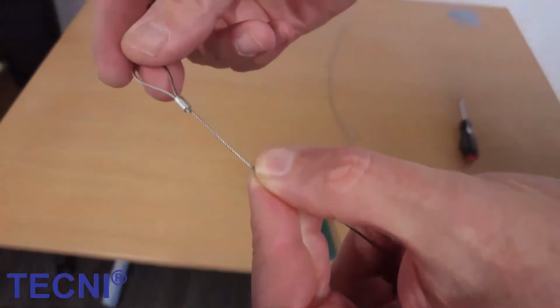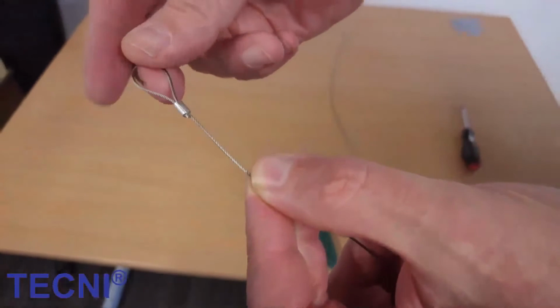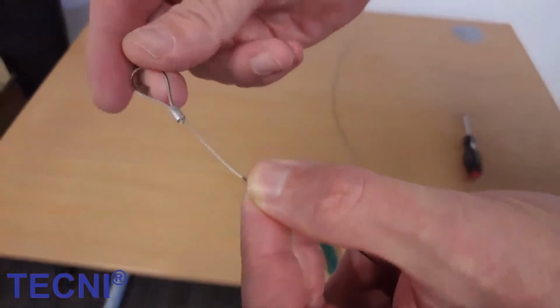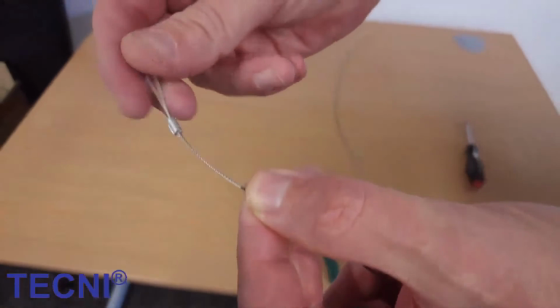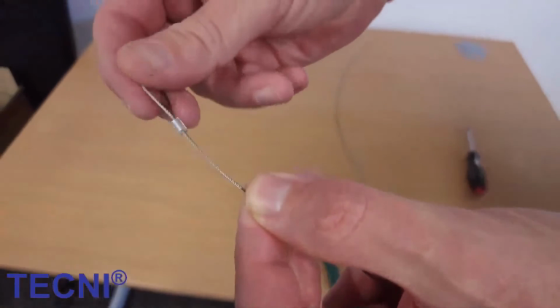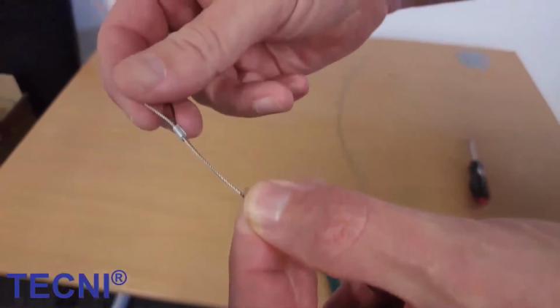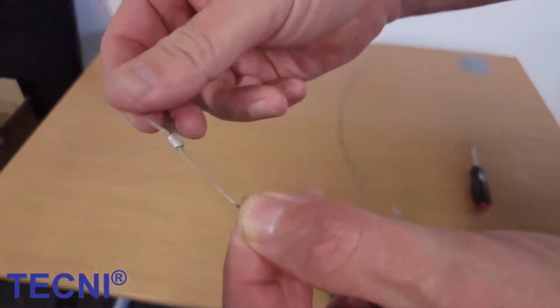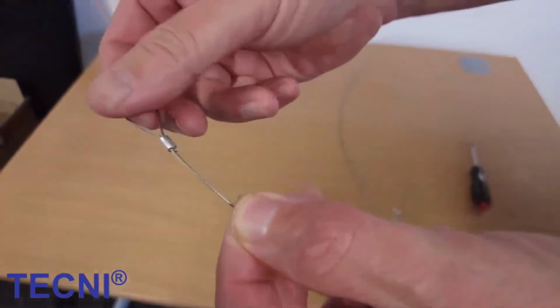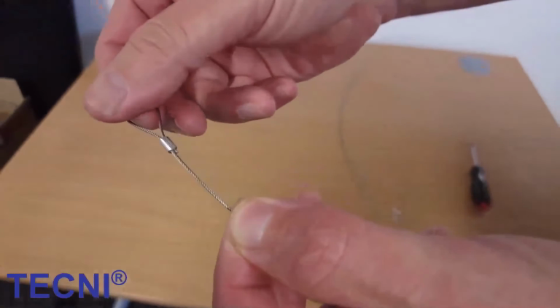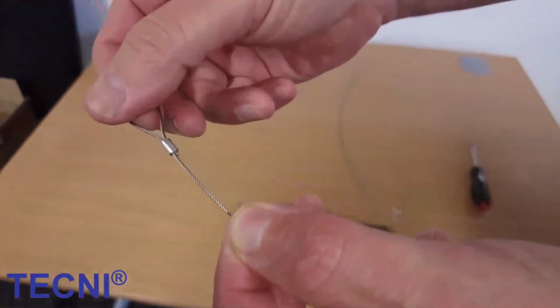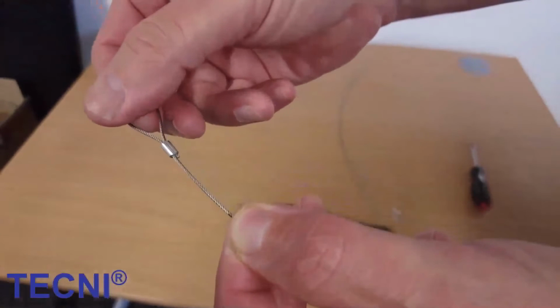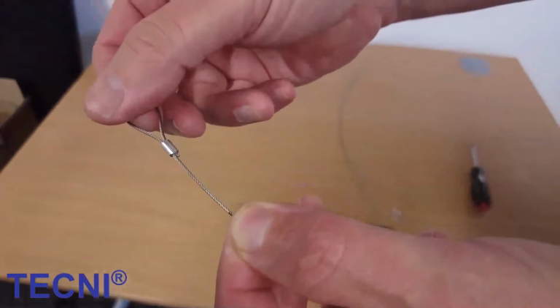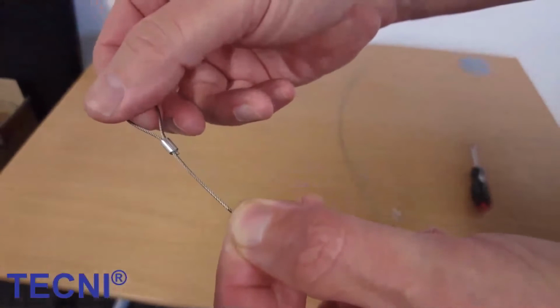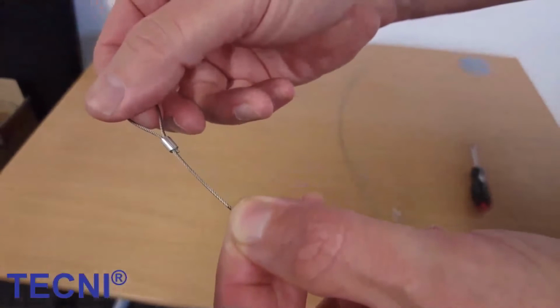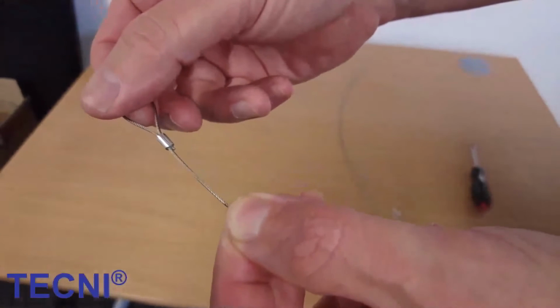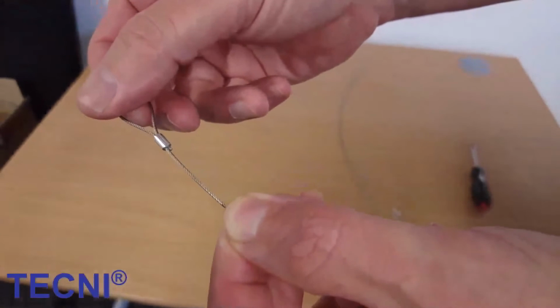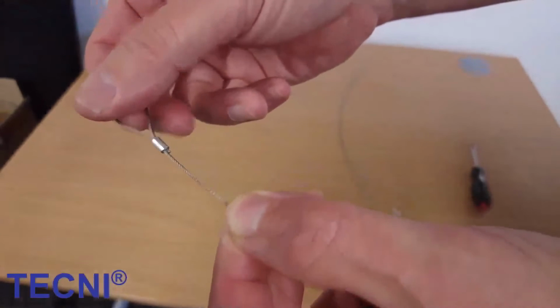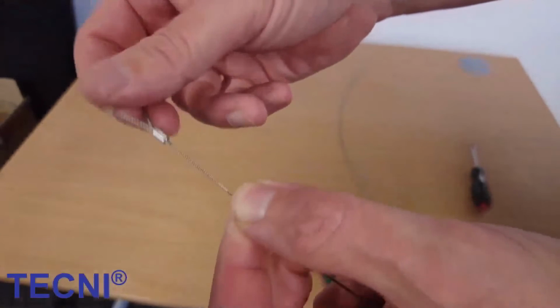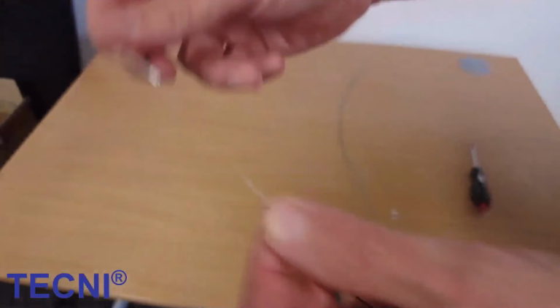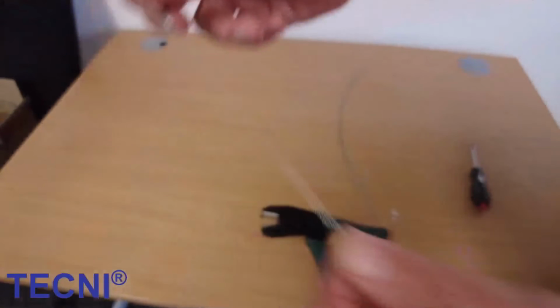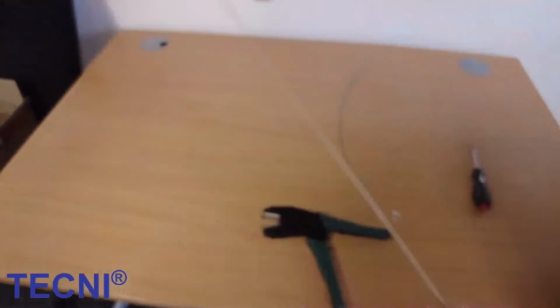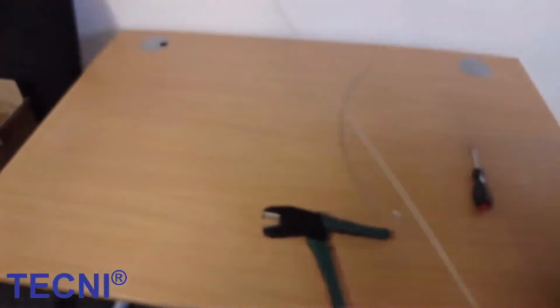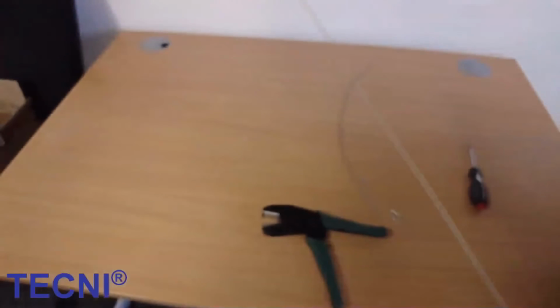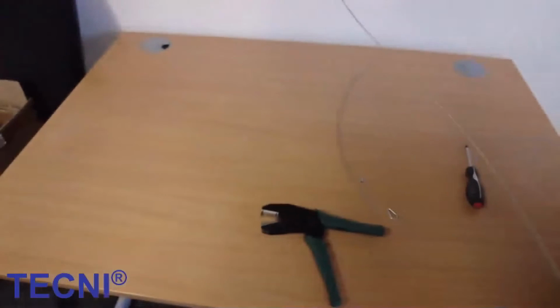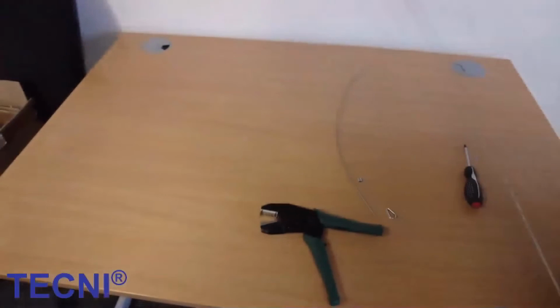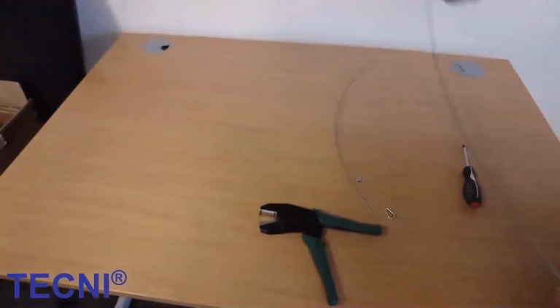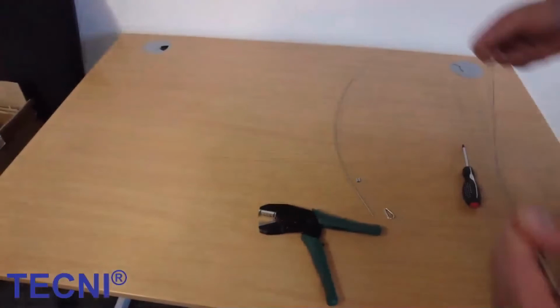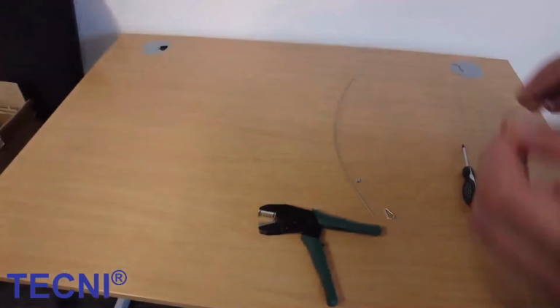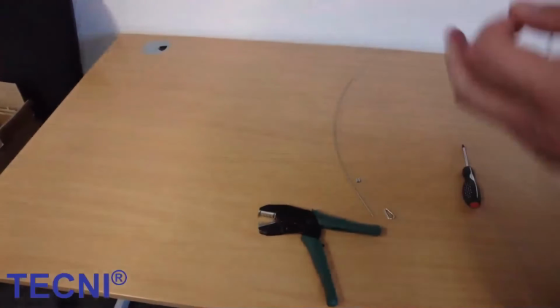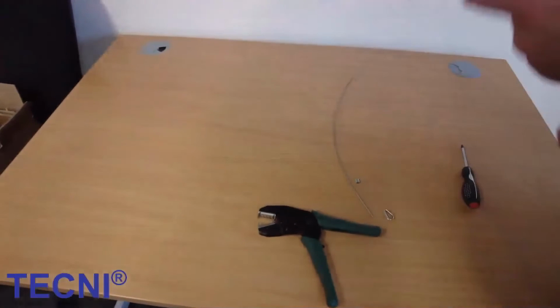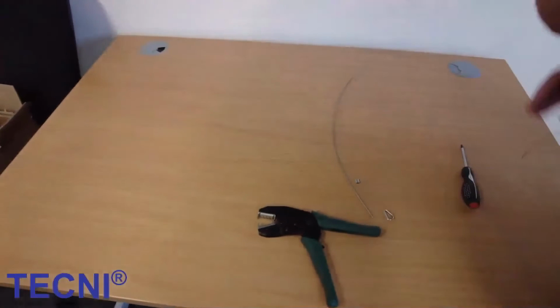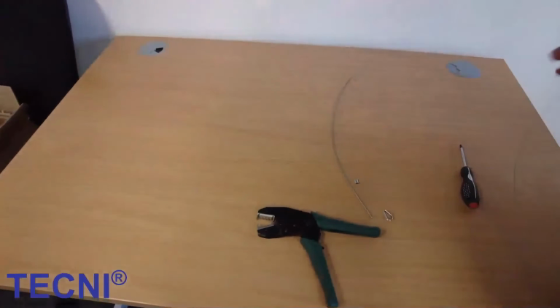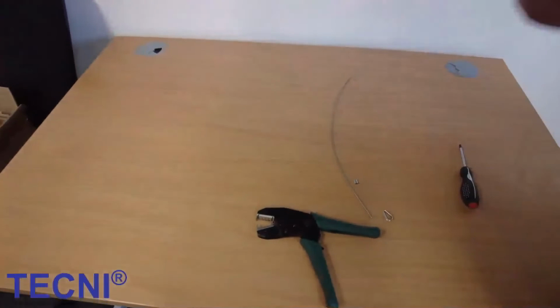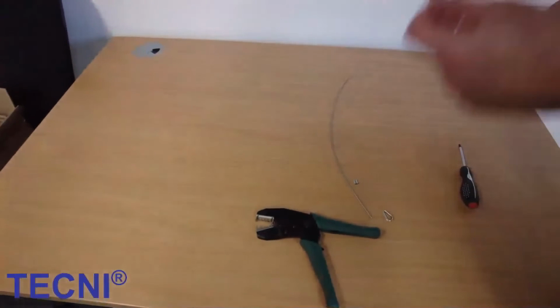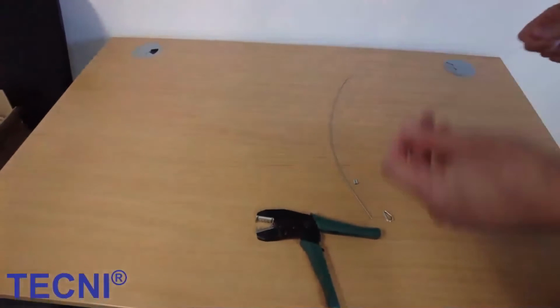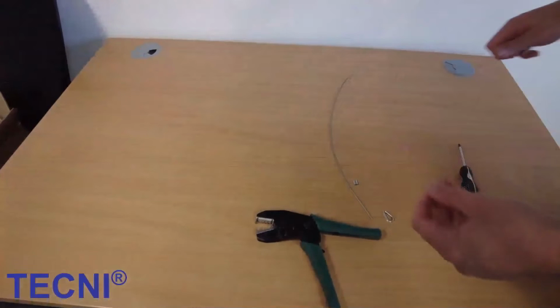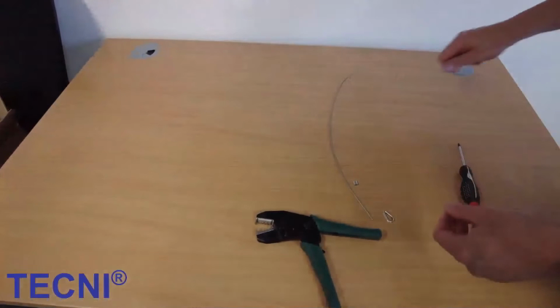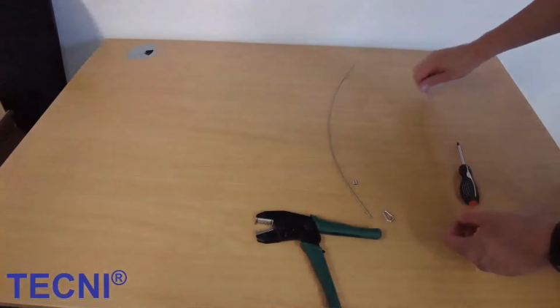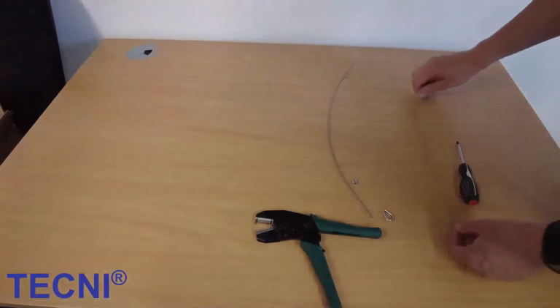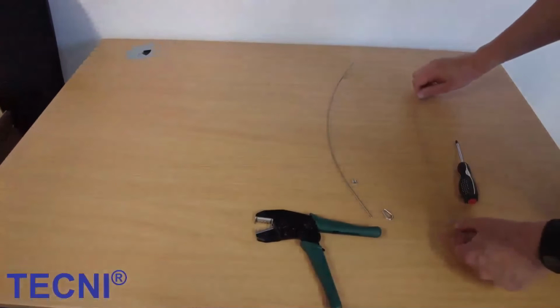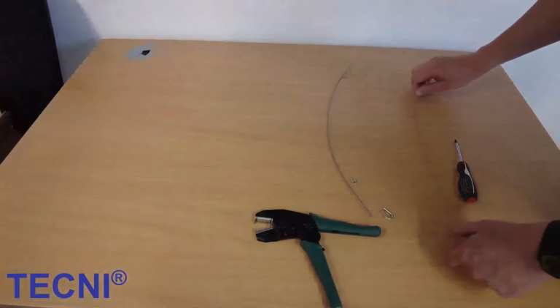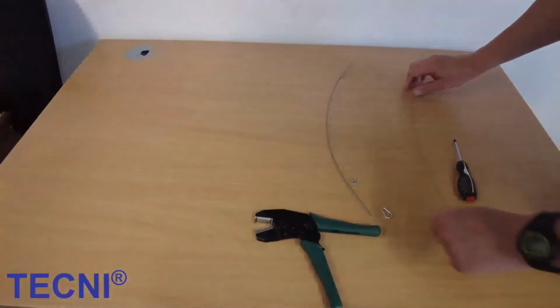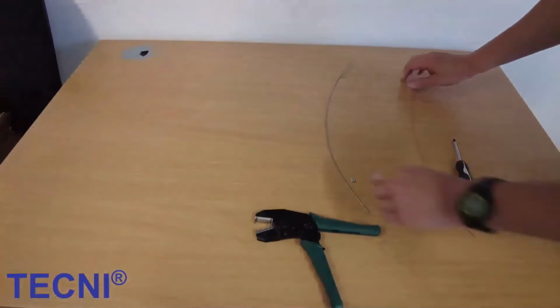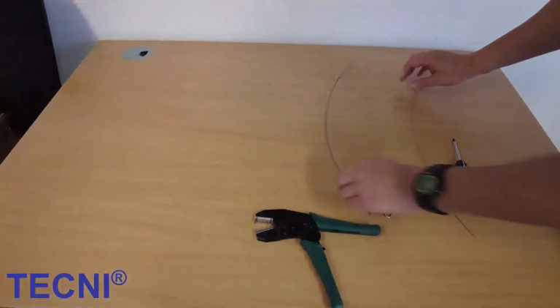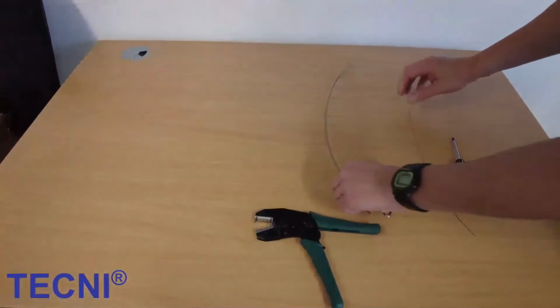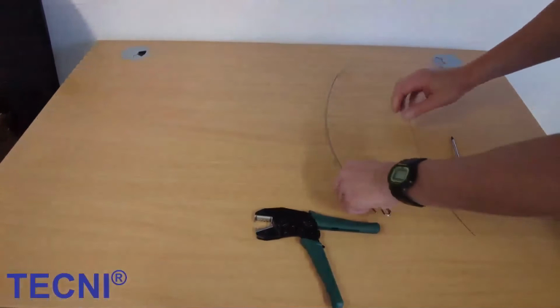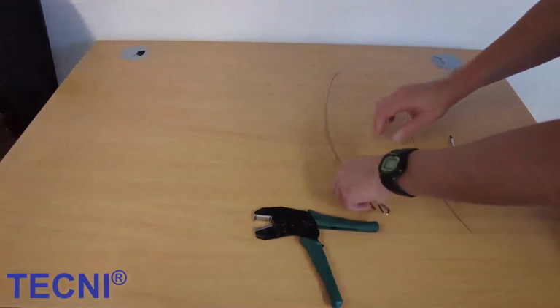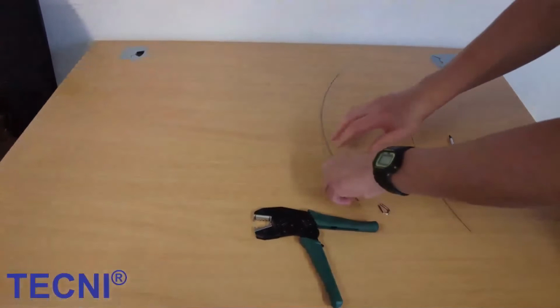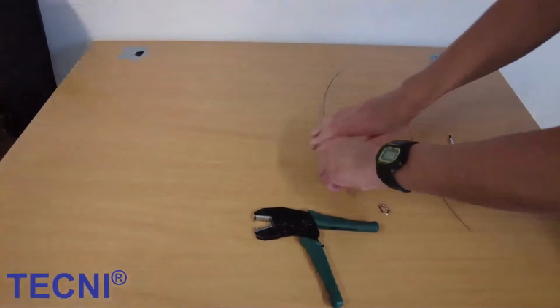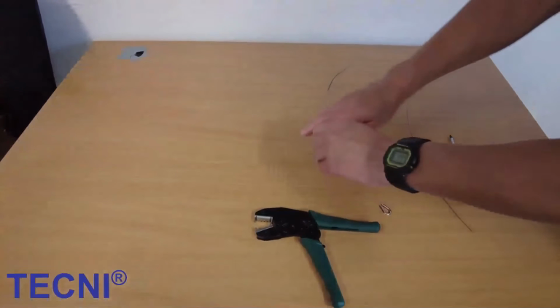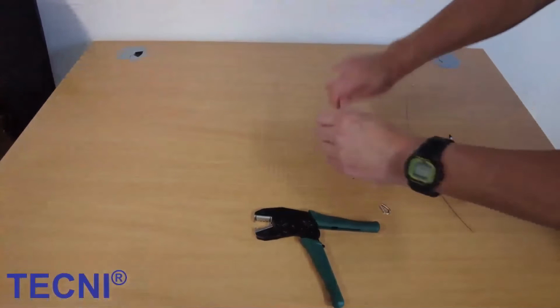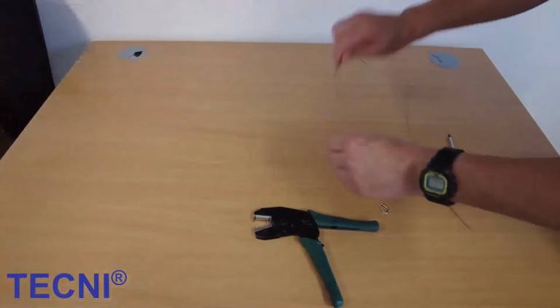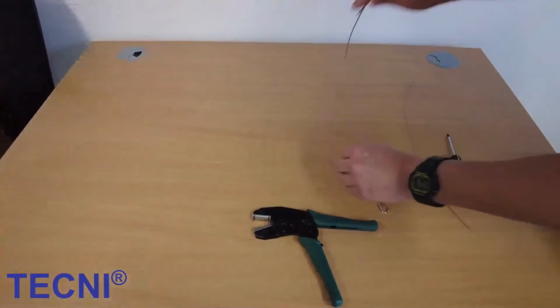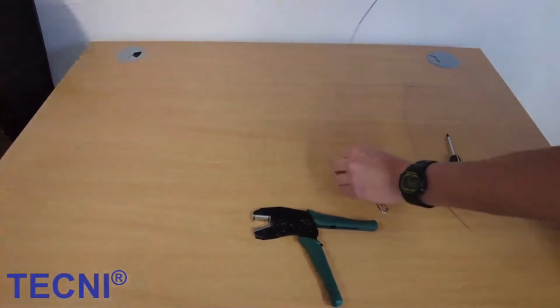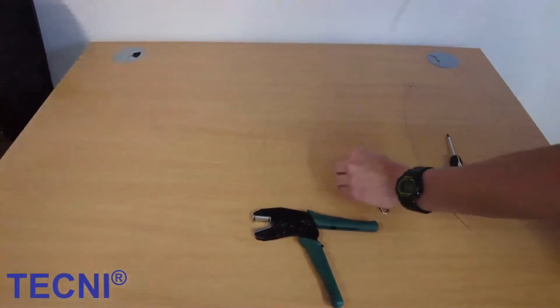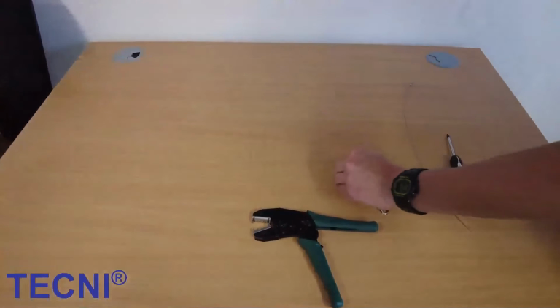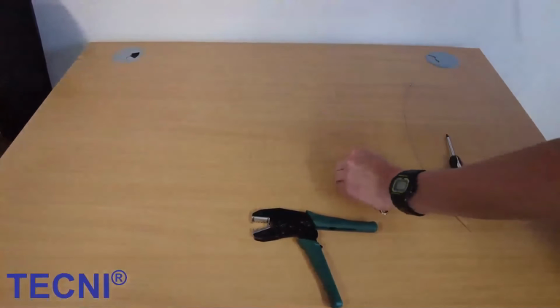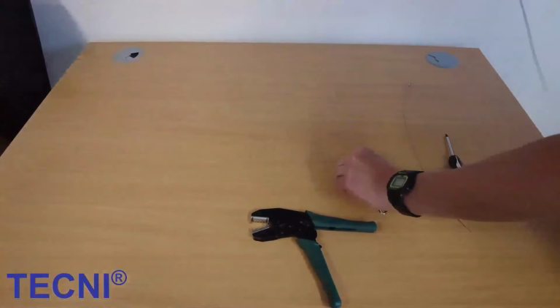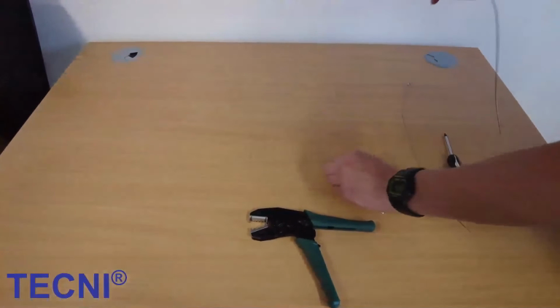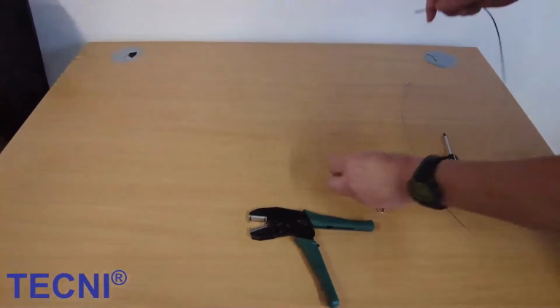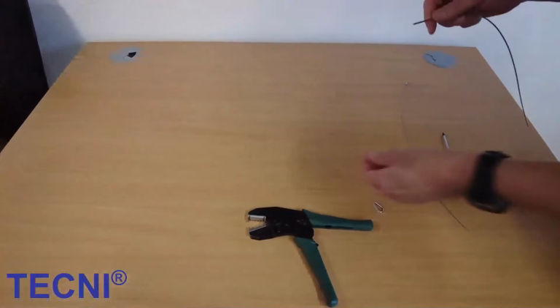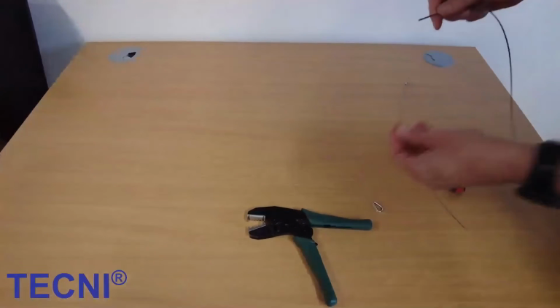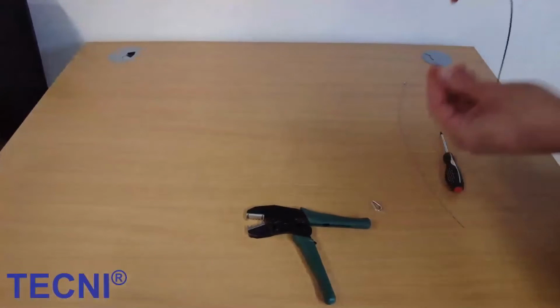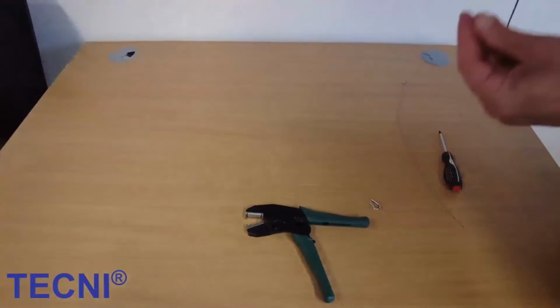Here we are fitting a 2.5mm ferrule to a 2.5mm cable and securing a thimble eye, which will act as a bearing inside the eye.